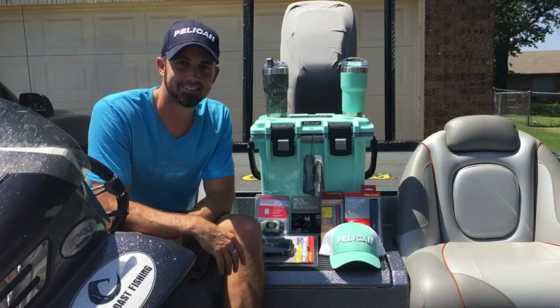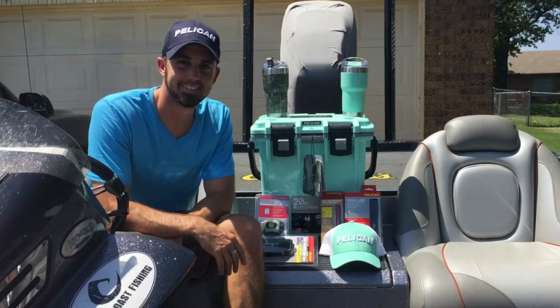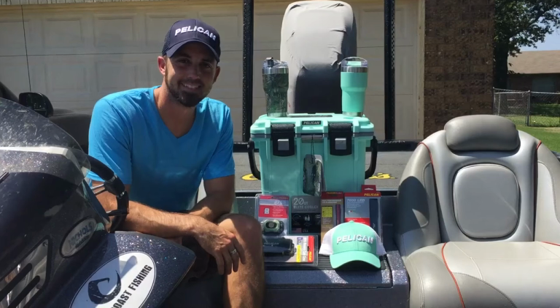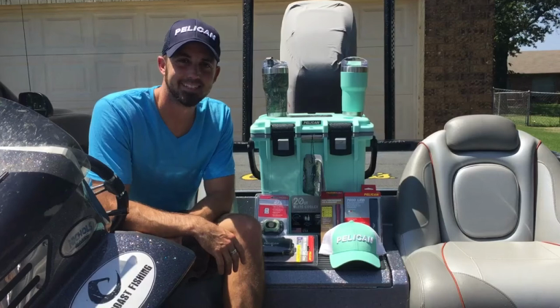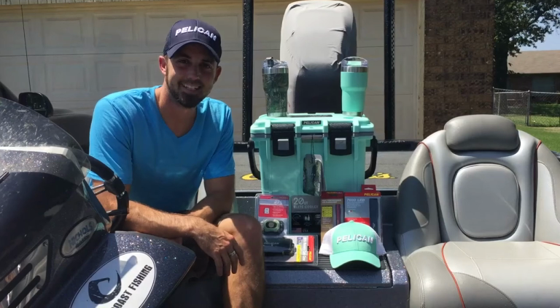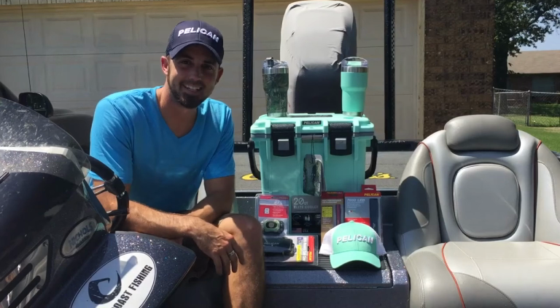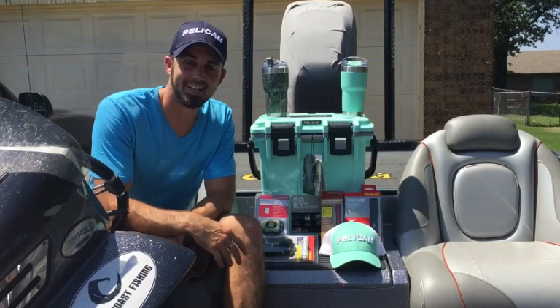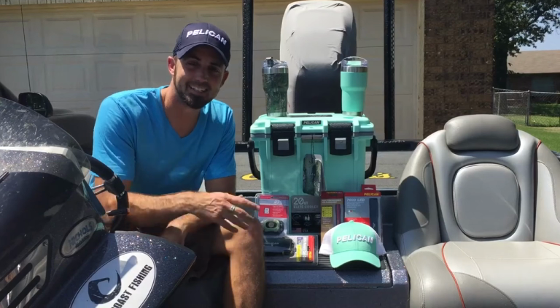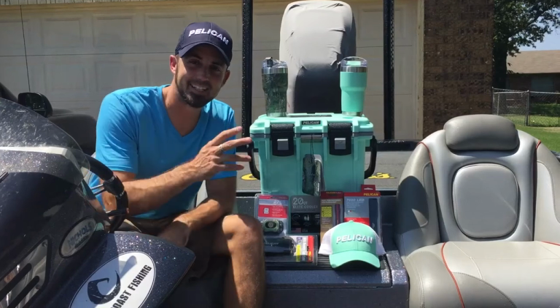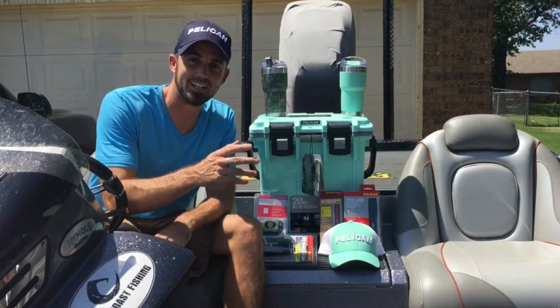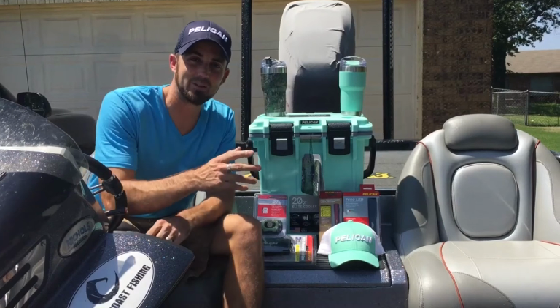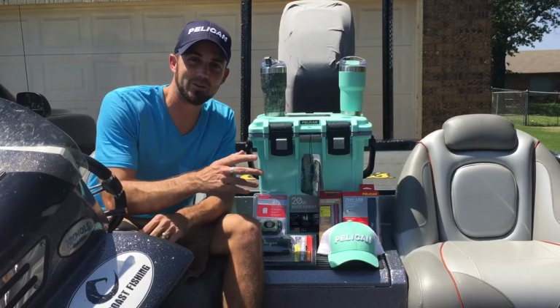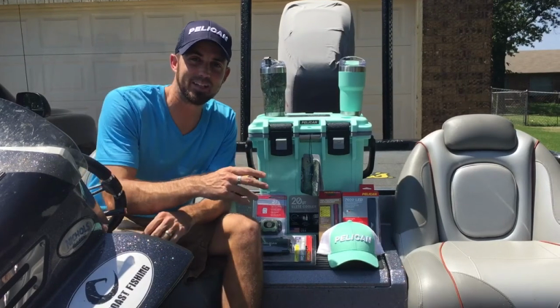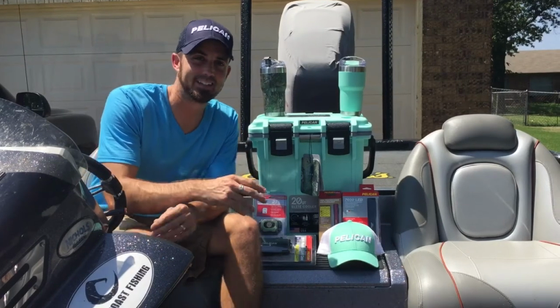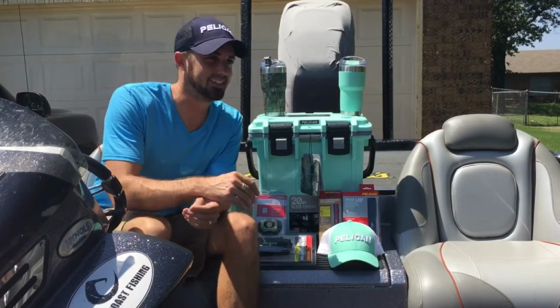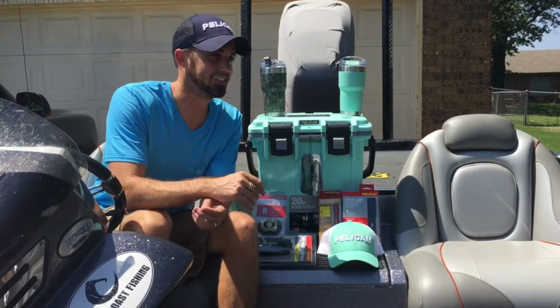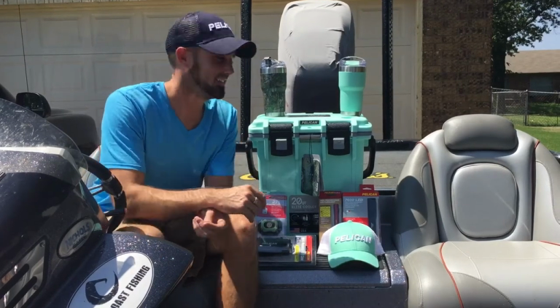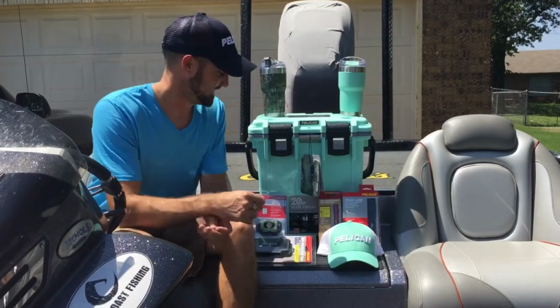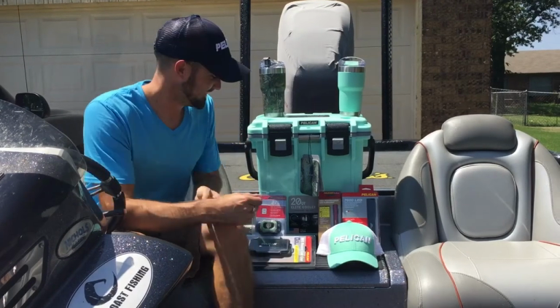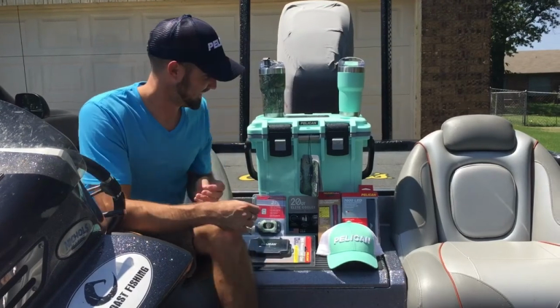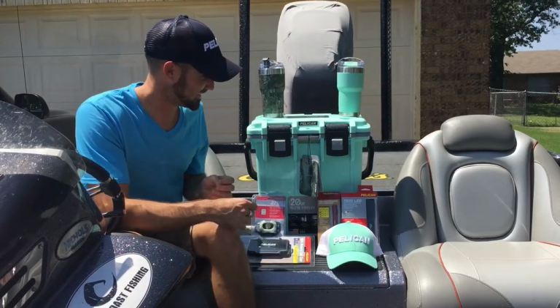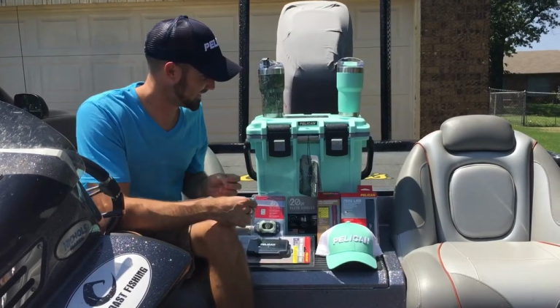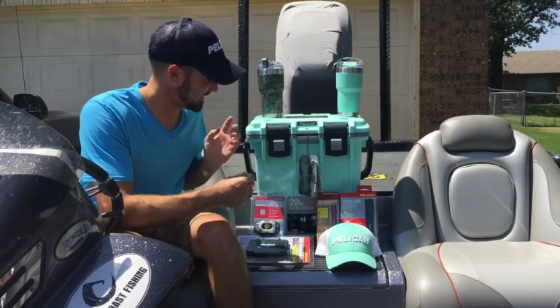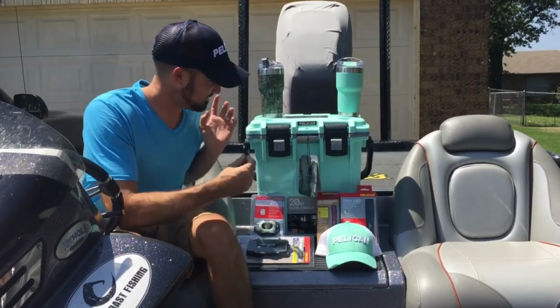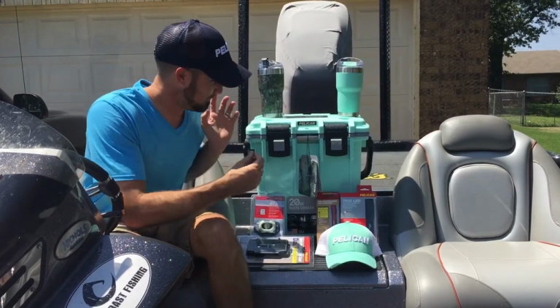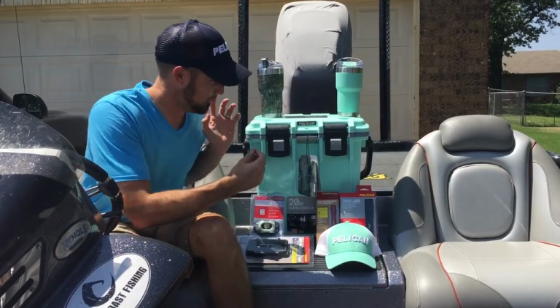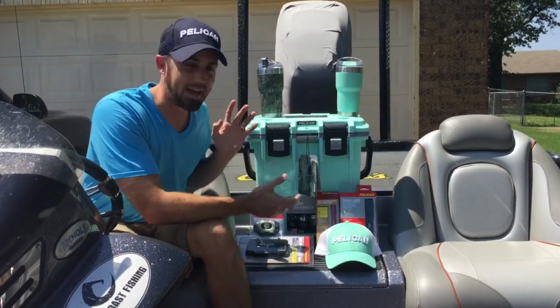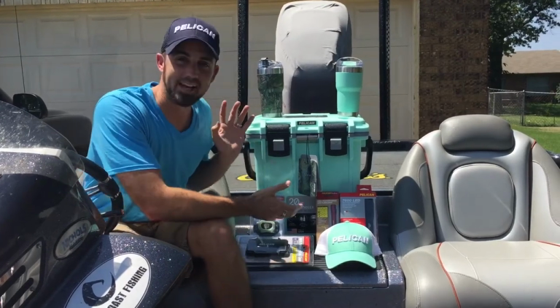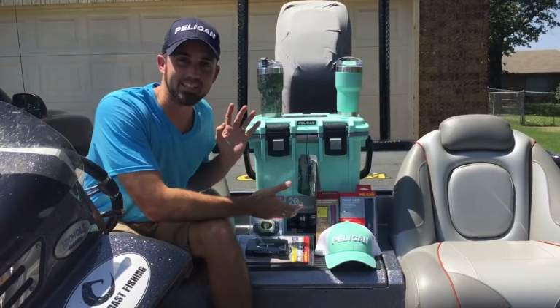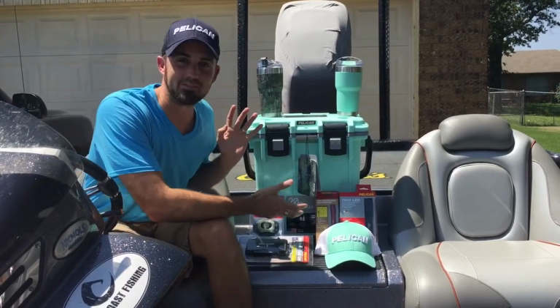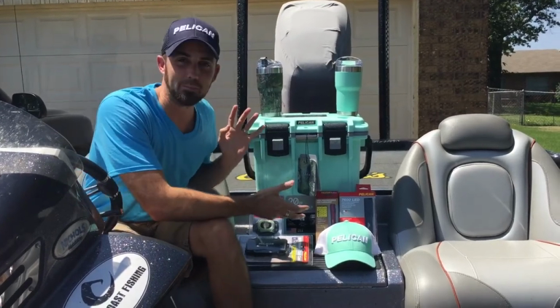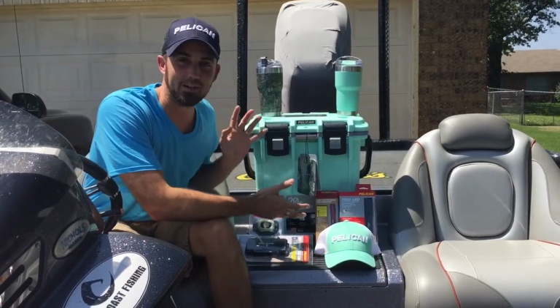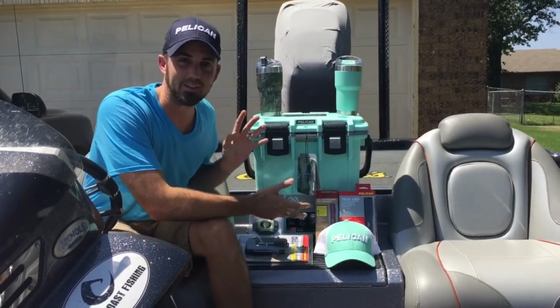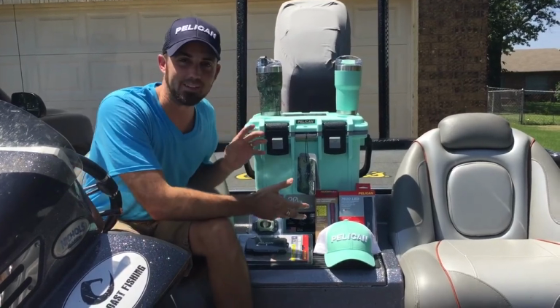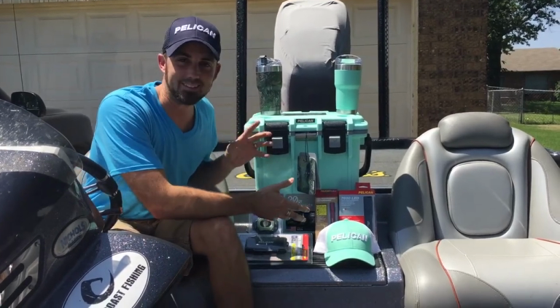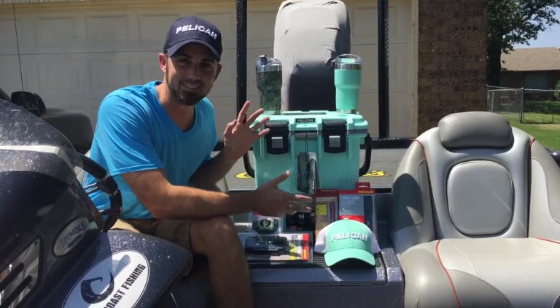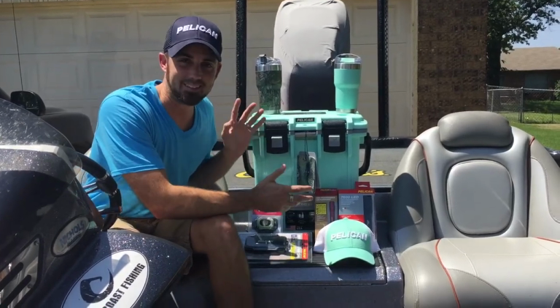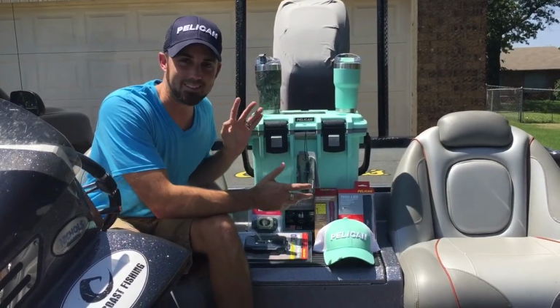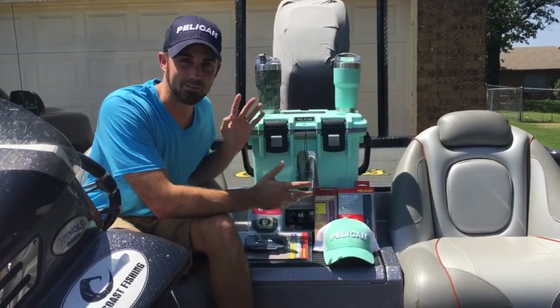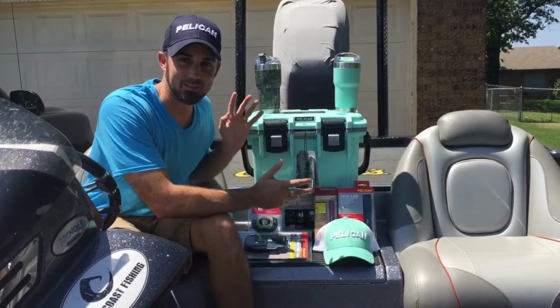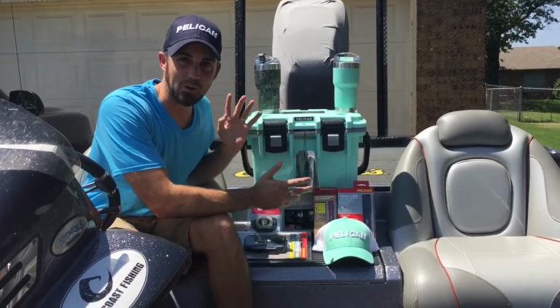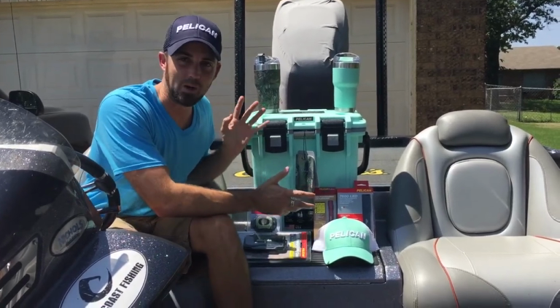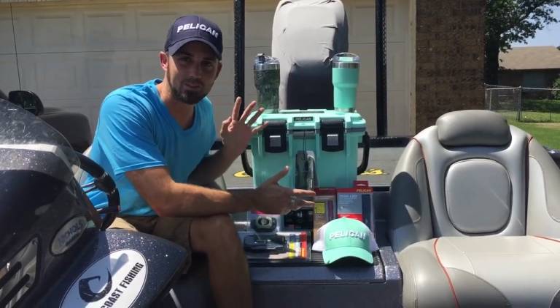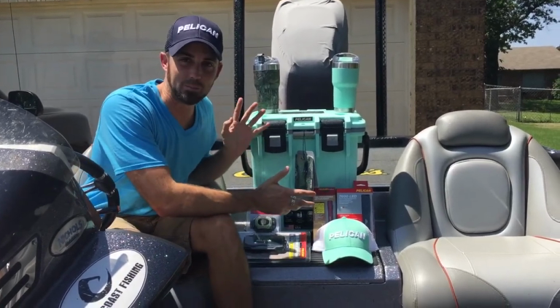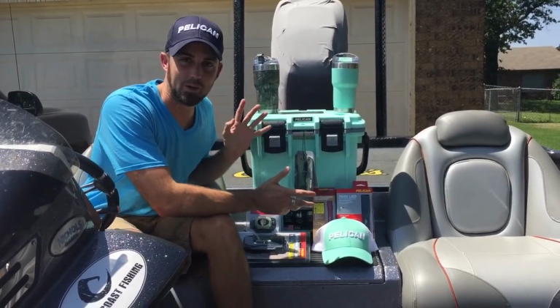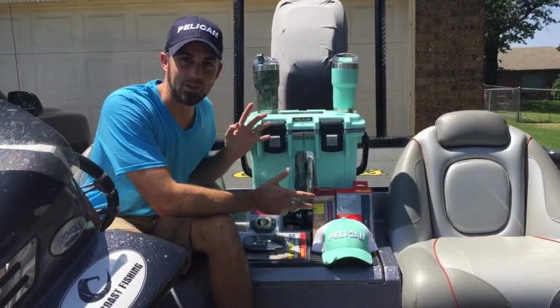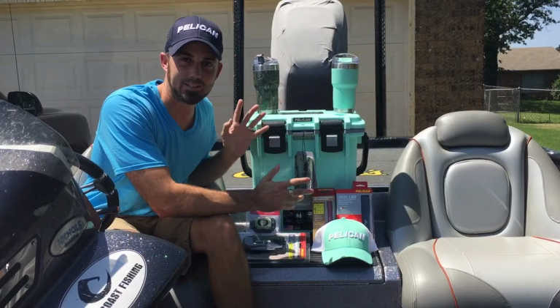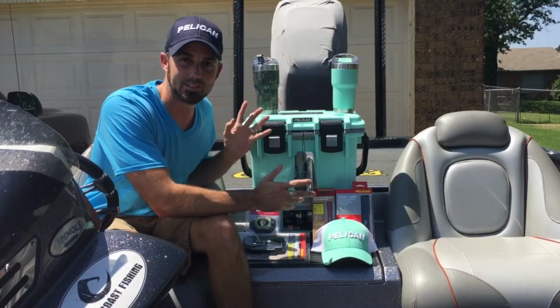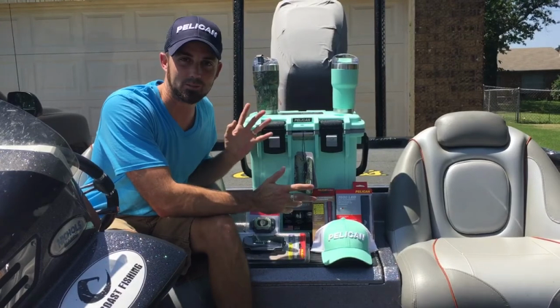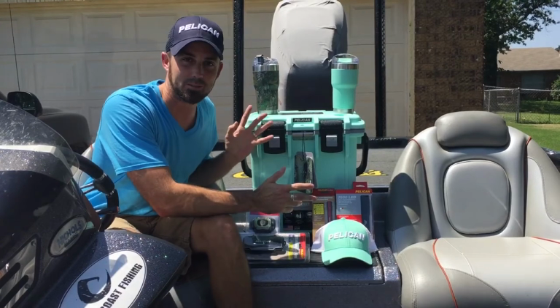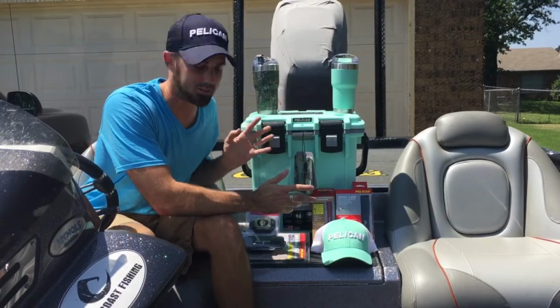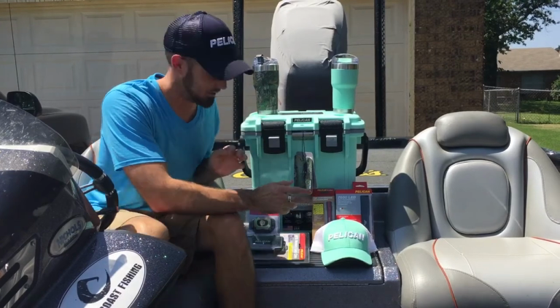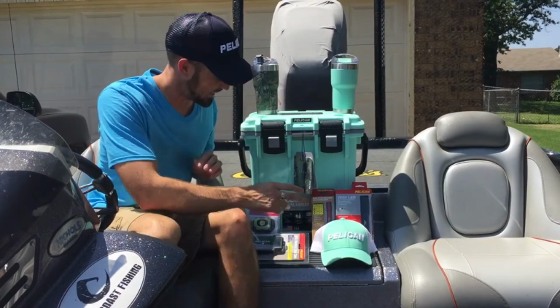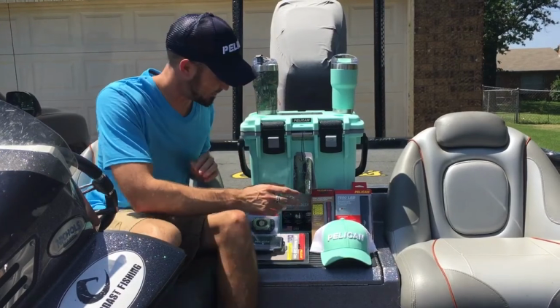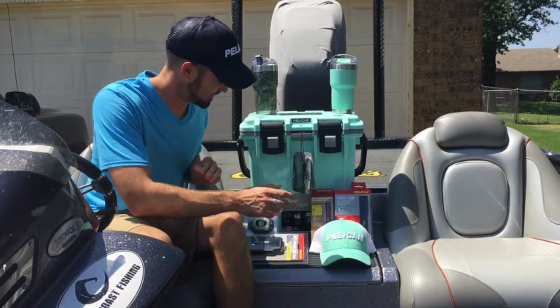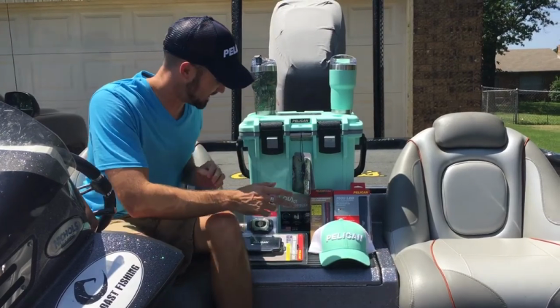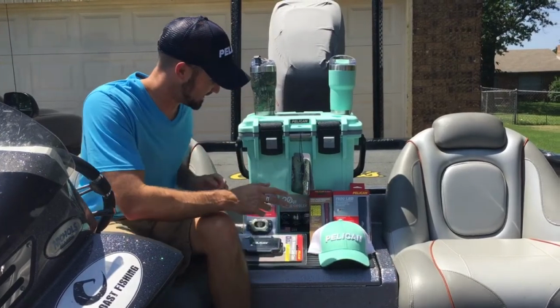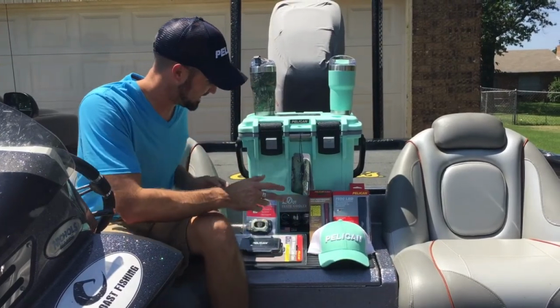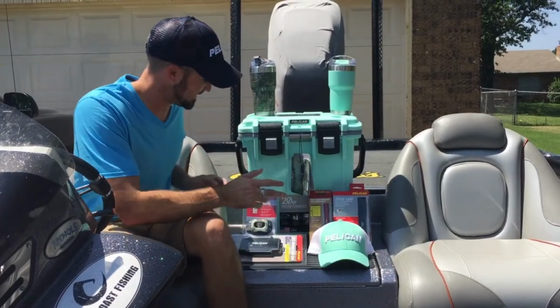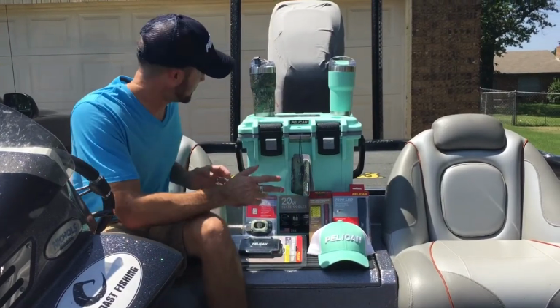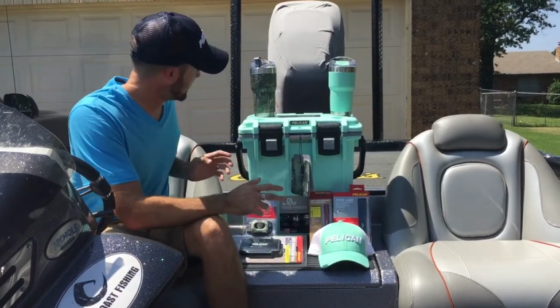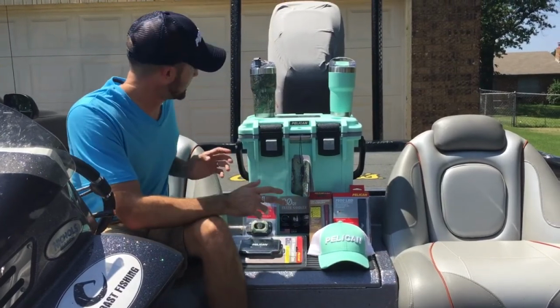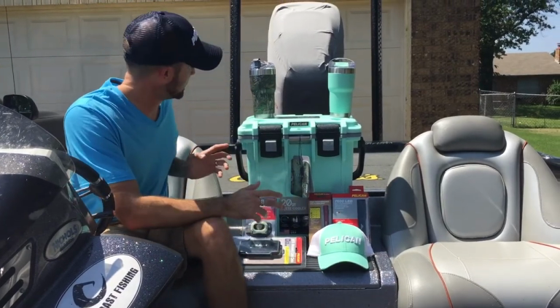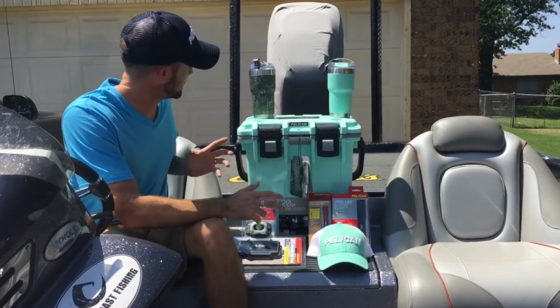Hey guys, Kyle Cordillan here. I just got a package from Pelican. They sent me some awesome products. I just want to show you guys what they sent. It's pretty cool.